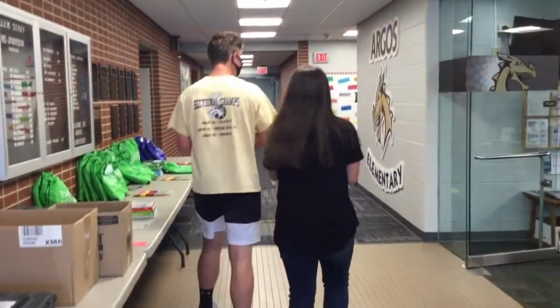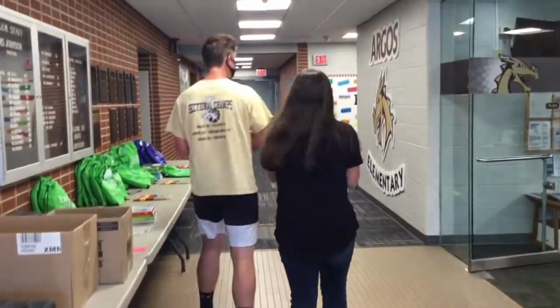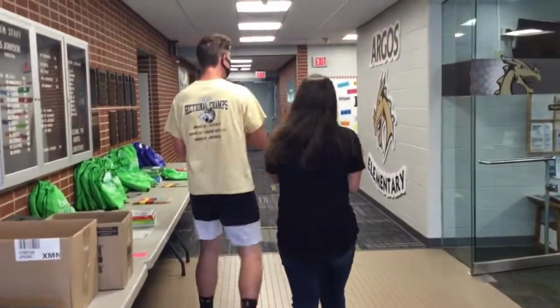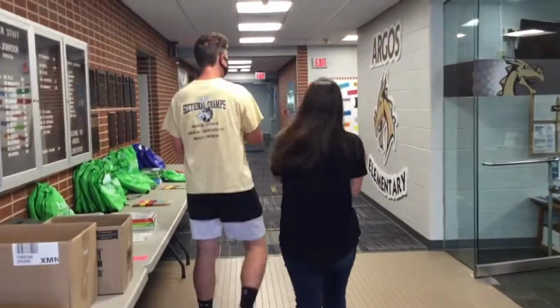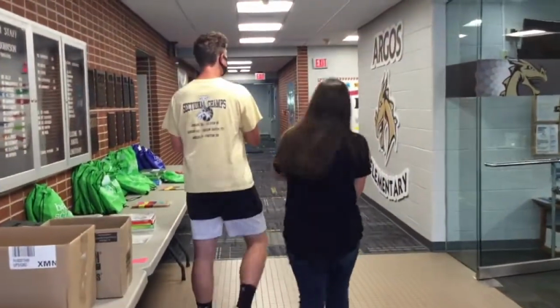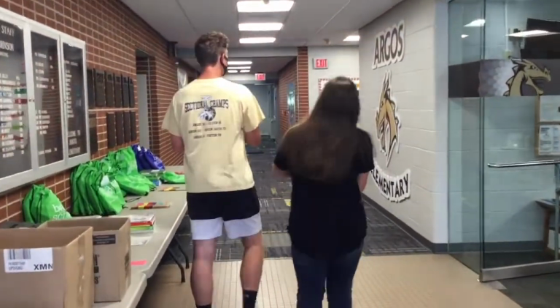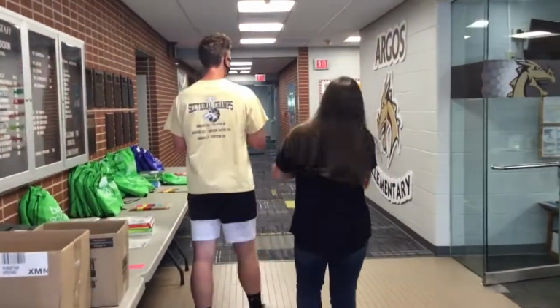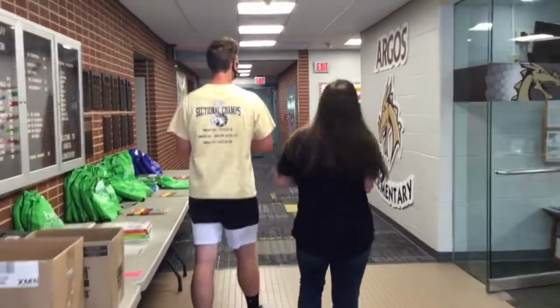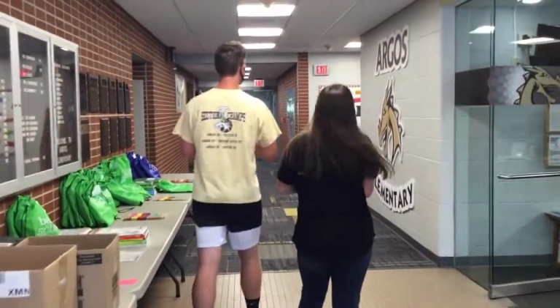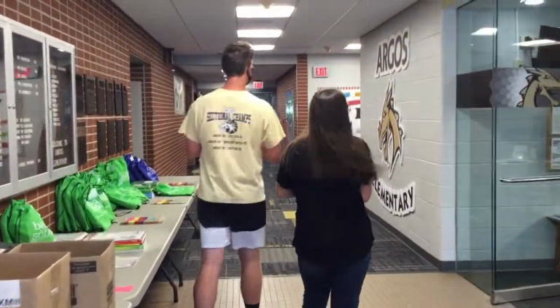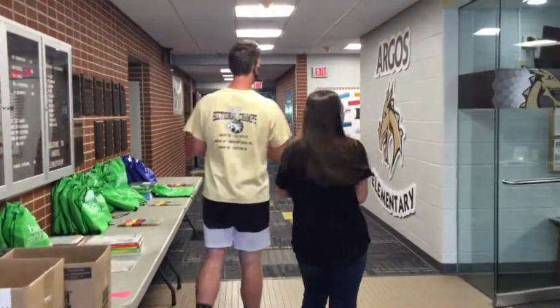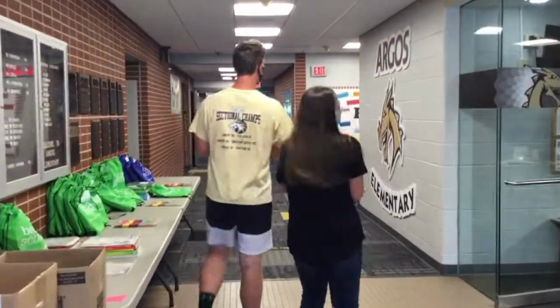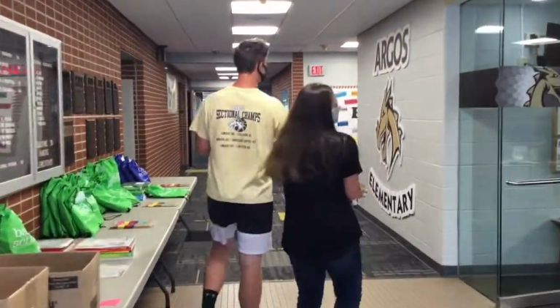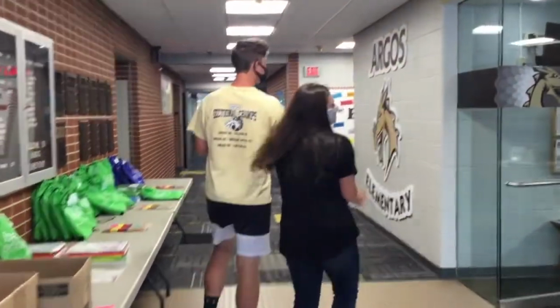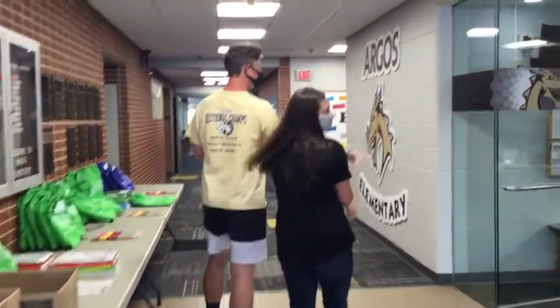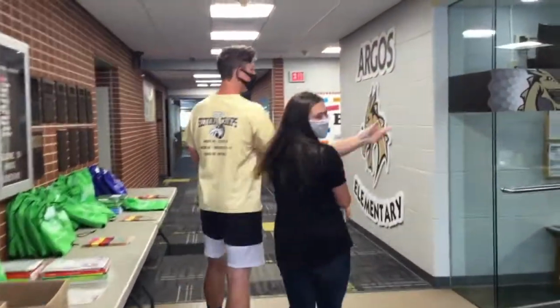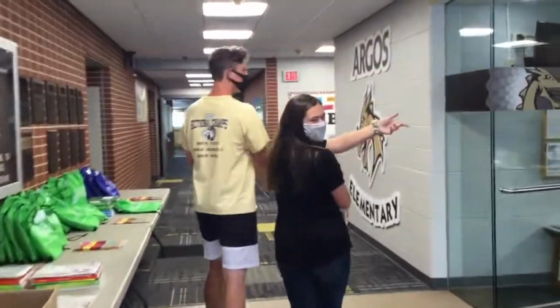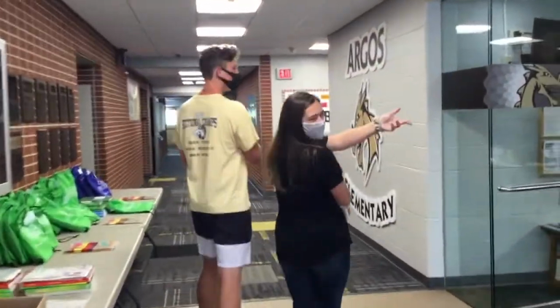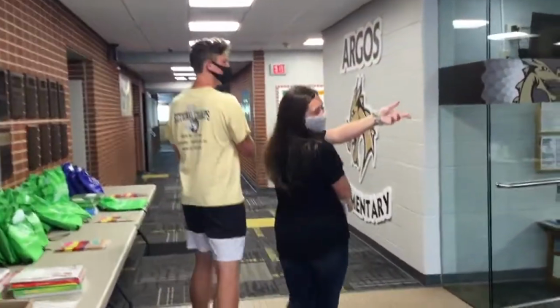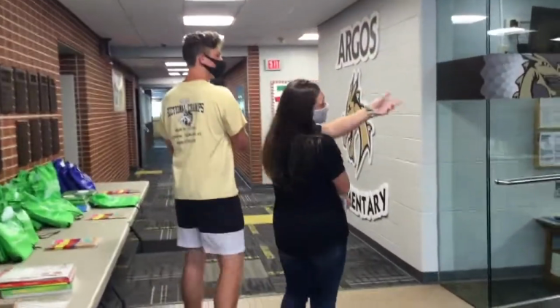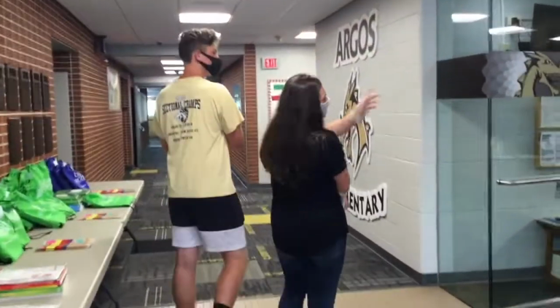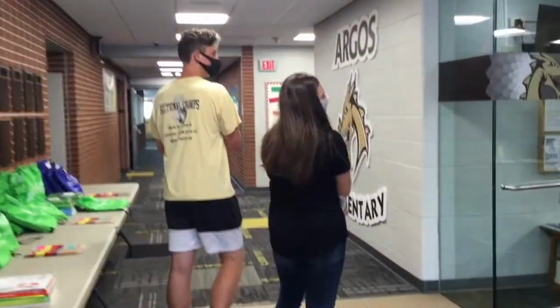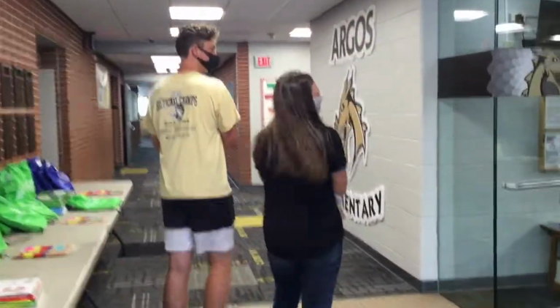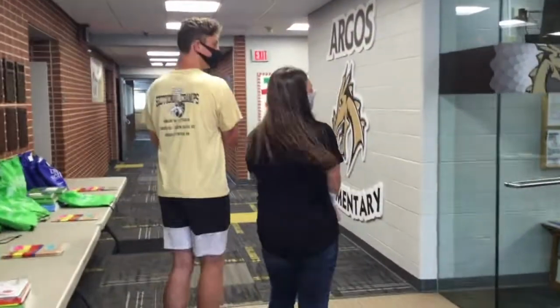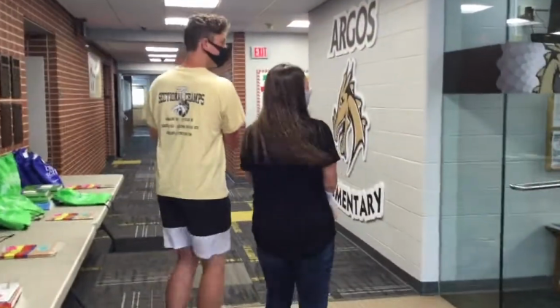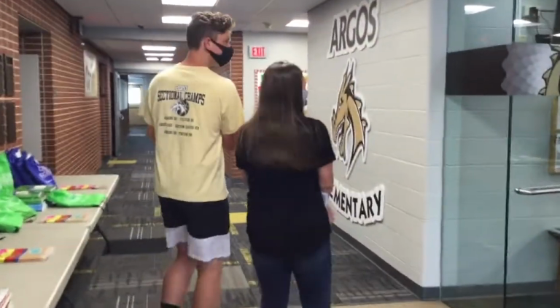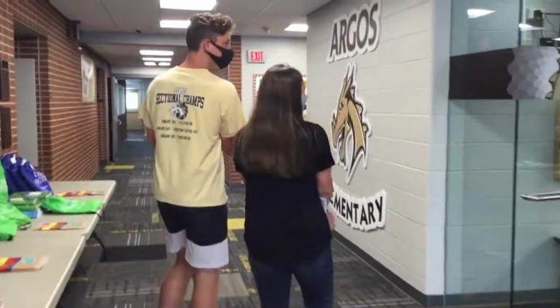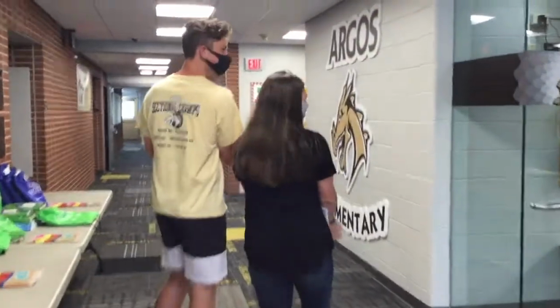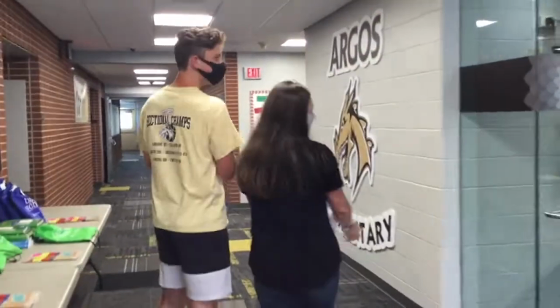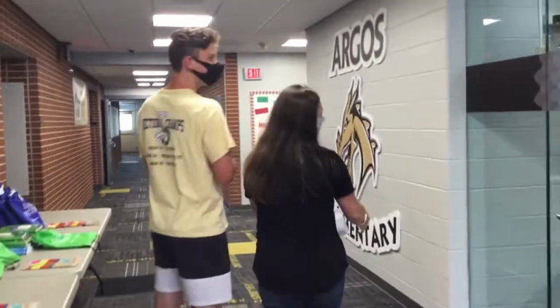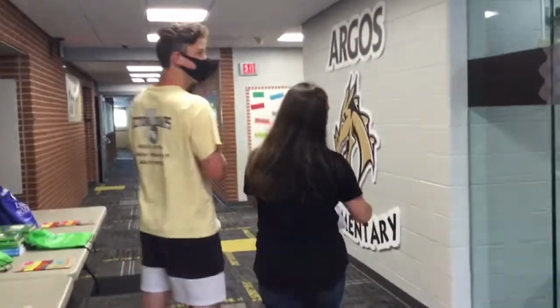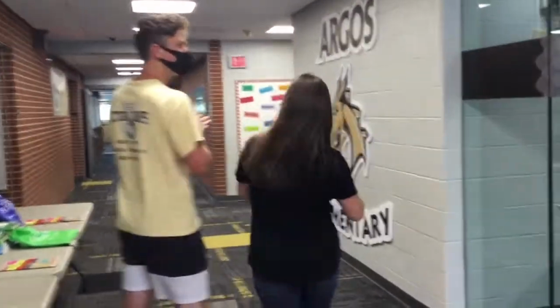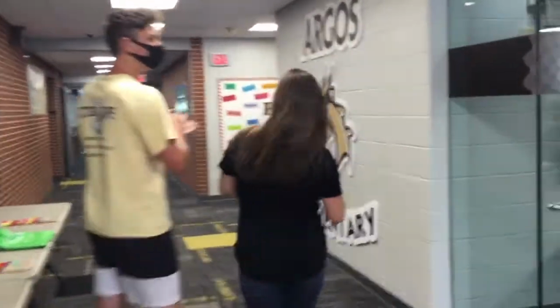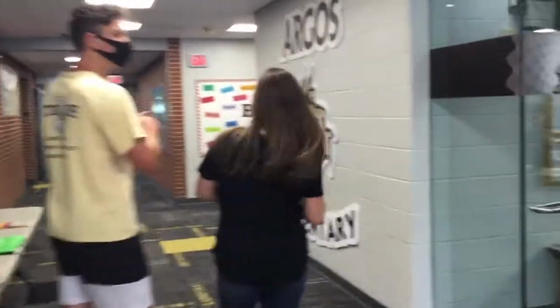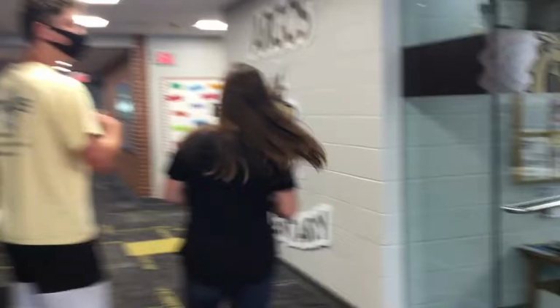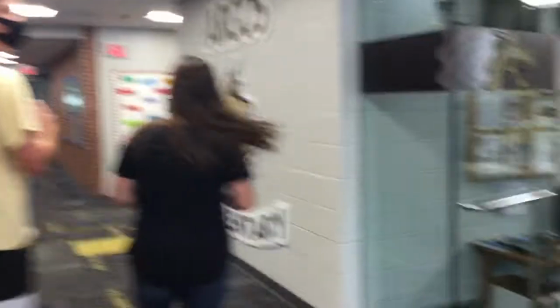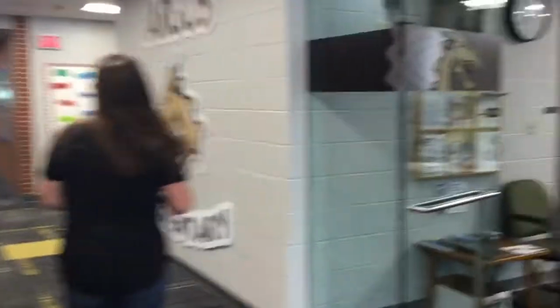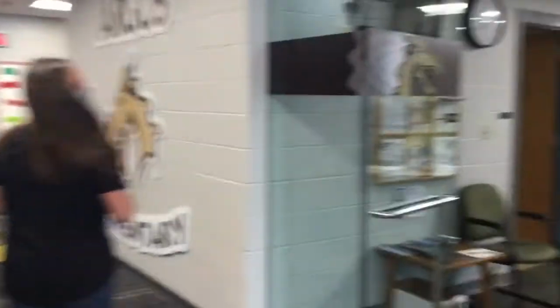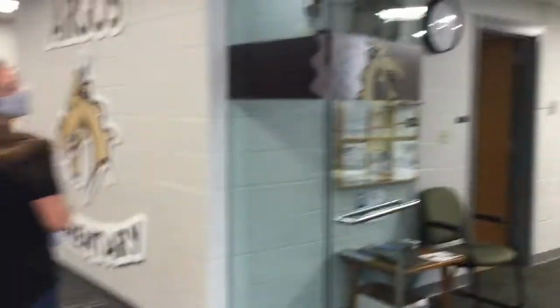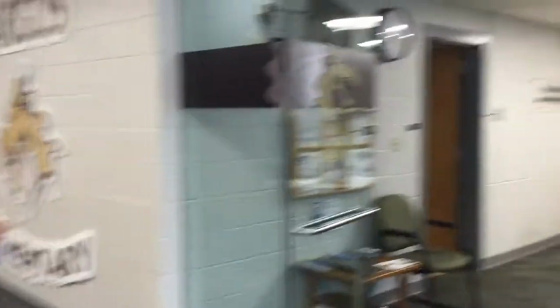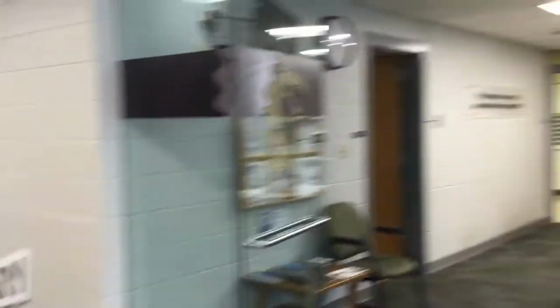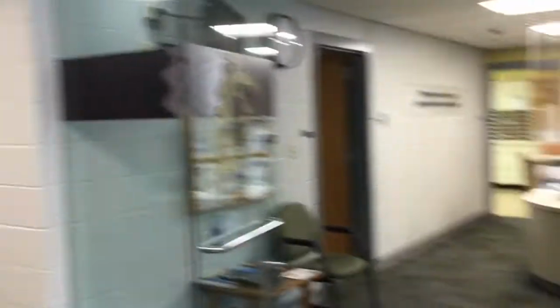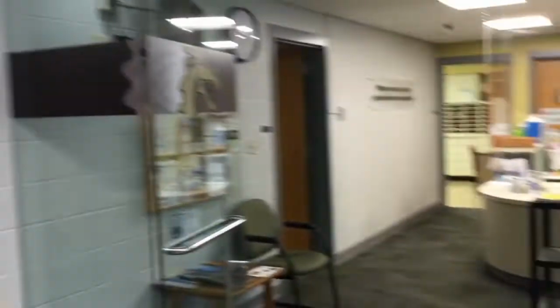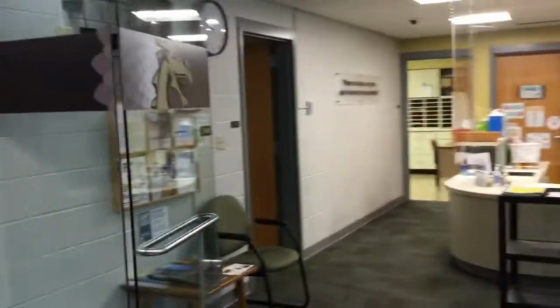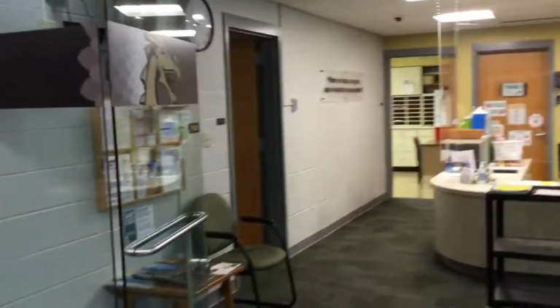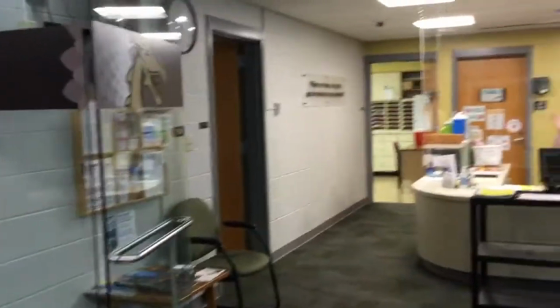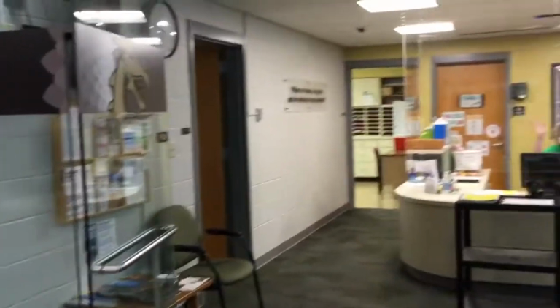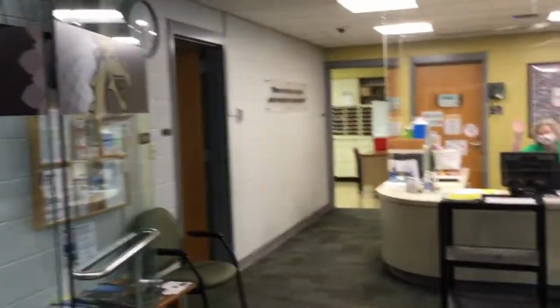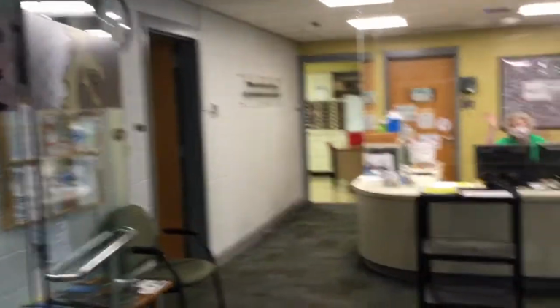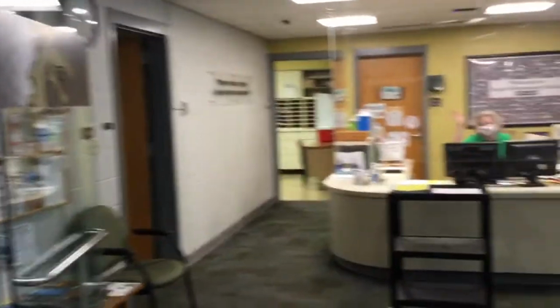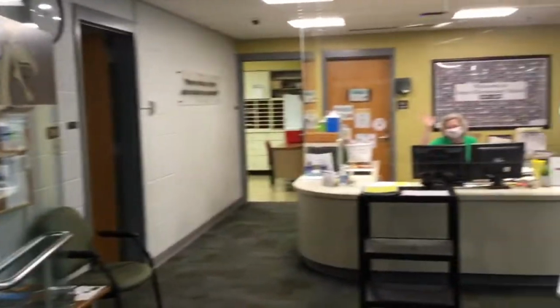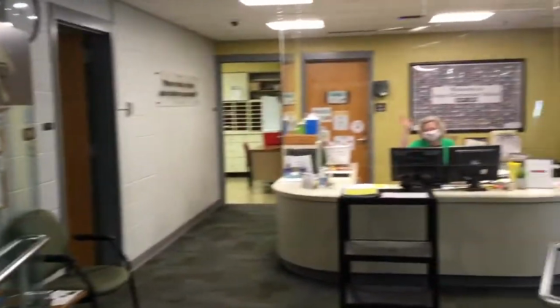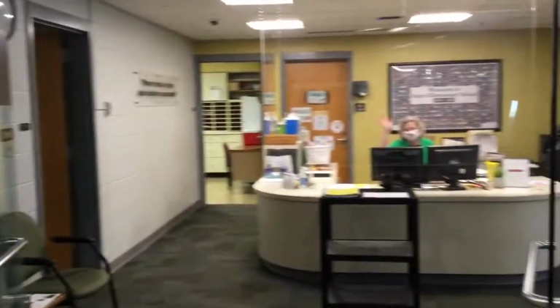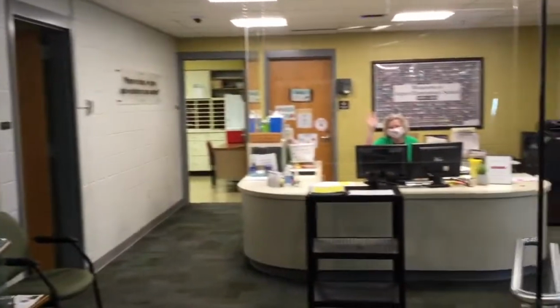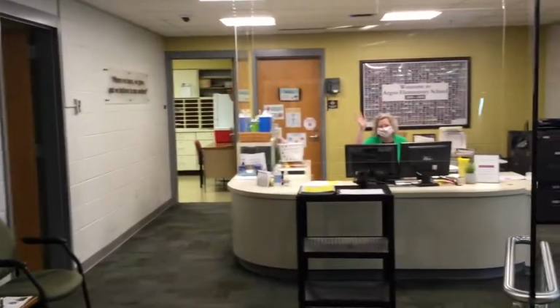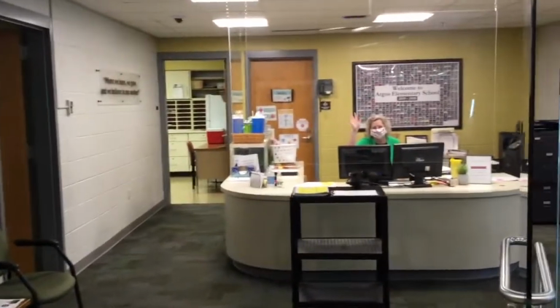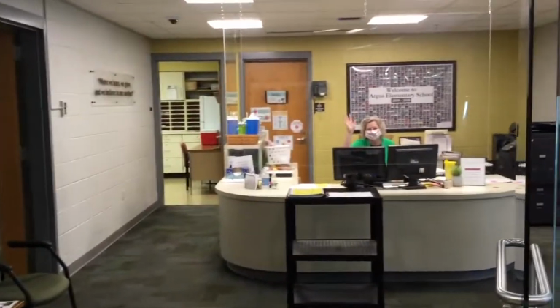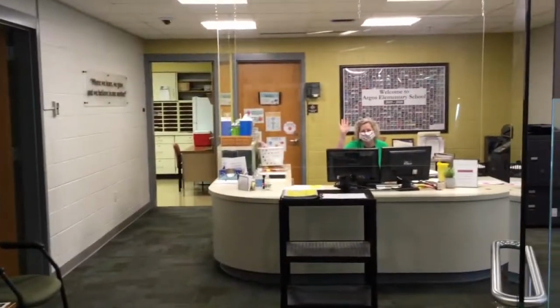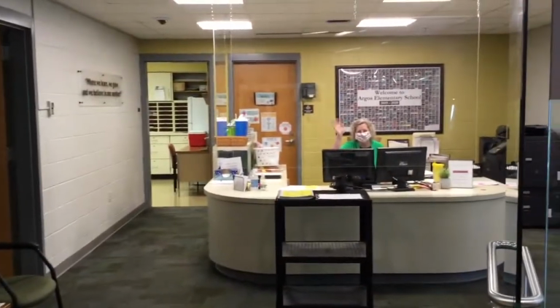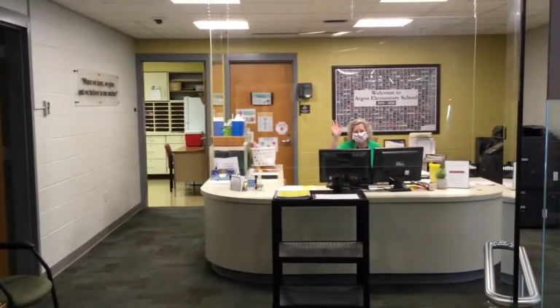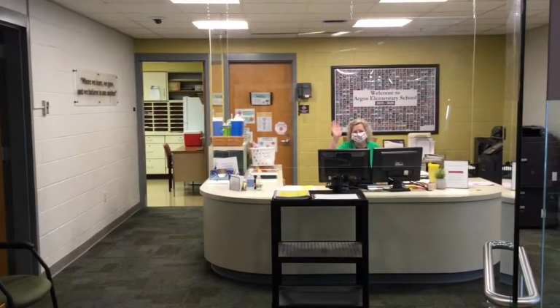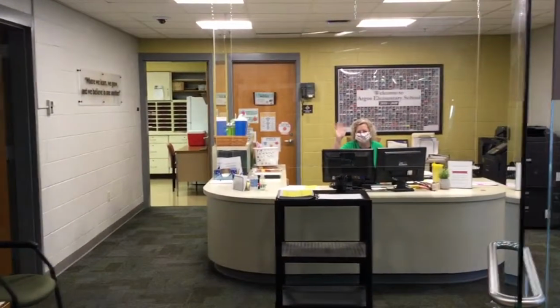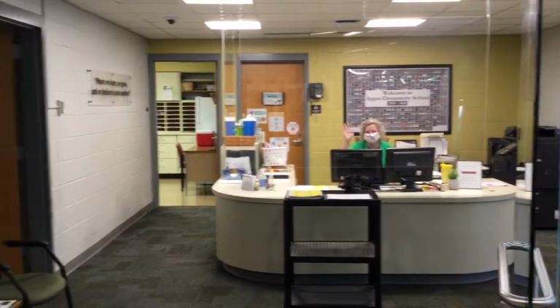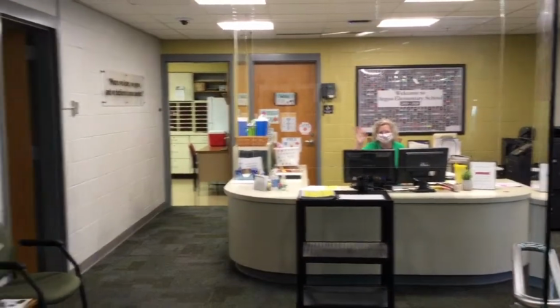When you walk in you see Mrs. Spicer in the office, and you guys have a new principal this year — Mrs. Johnson.